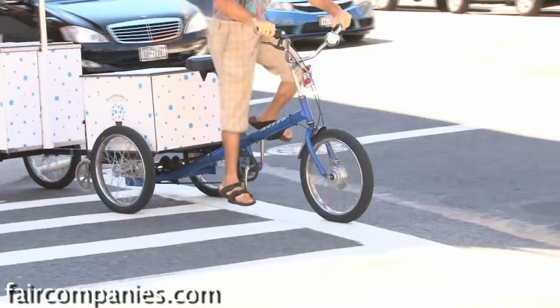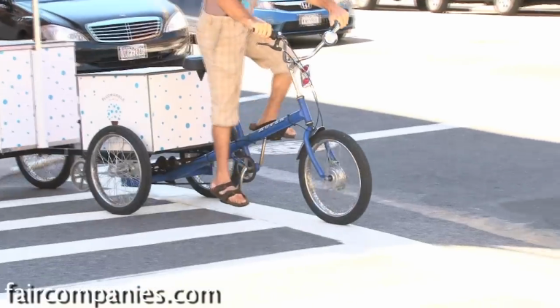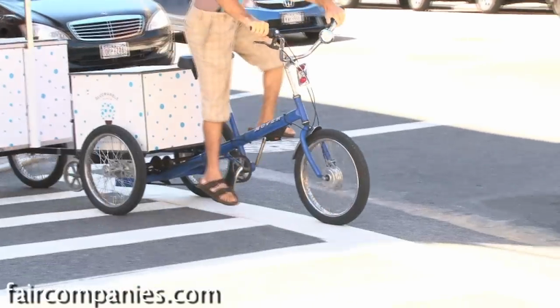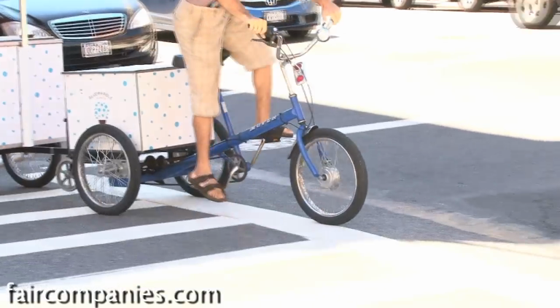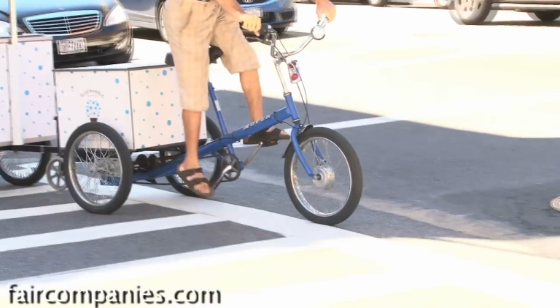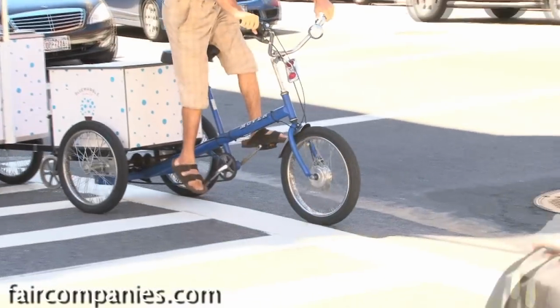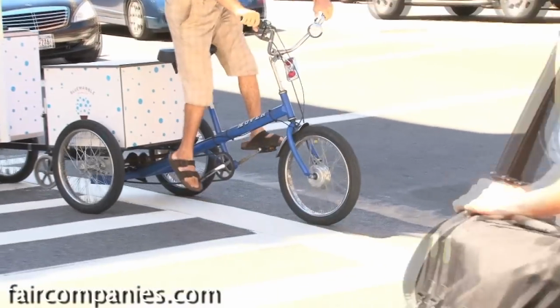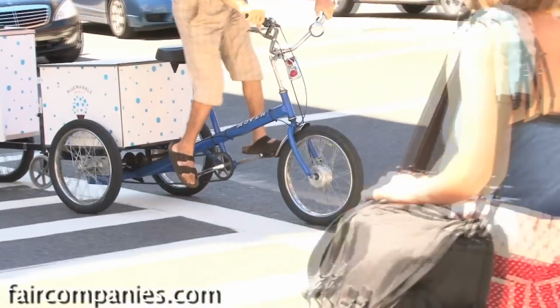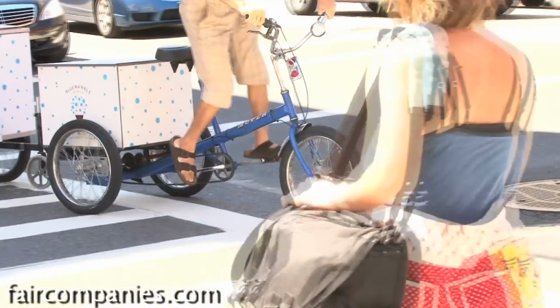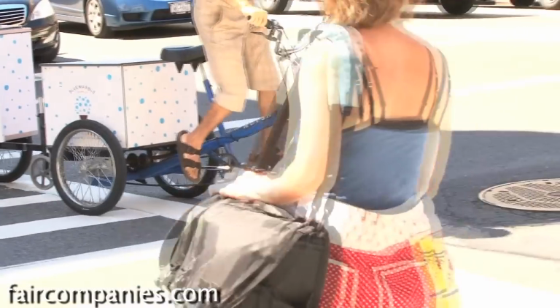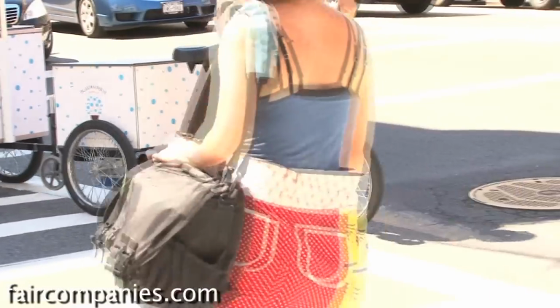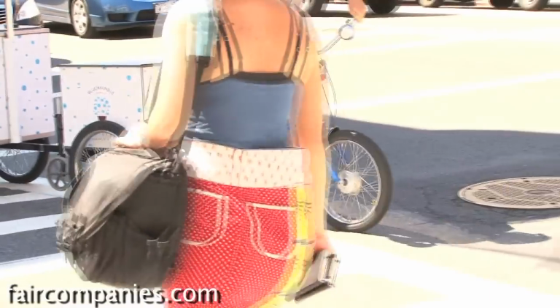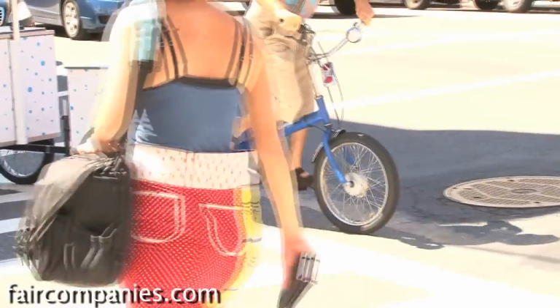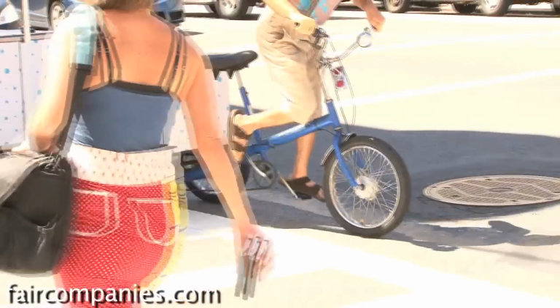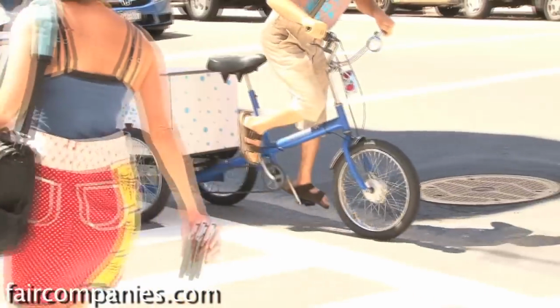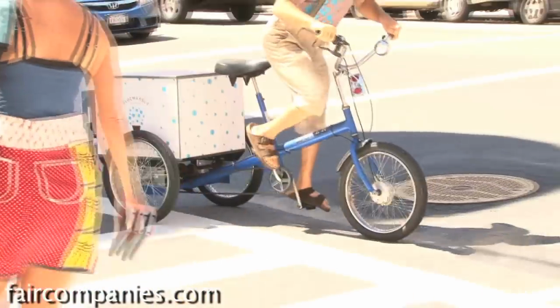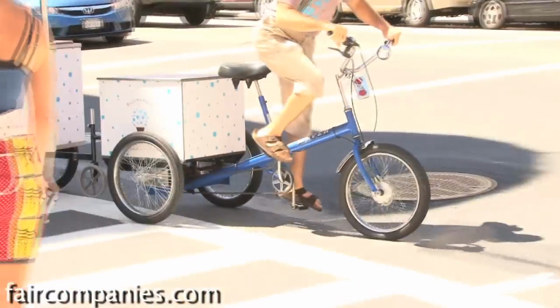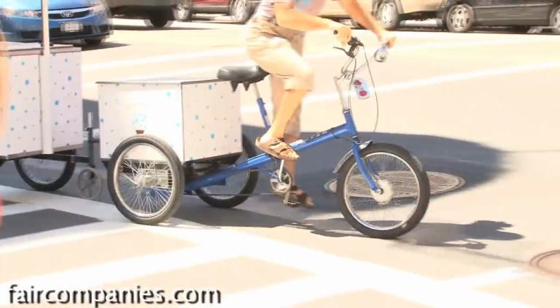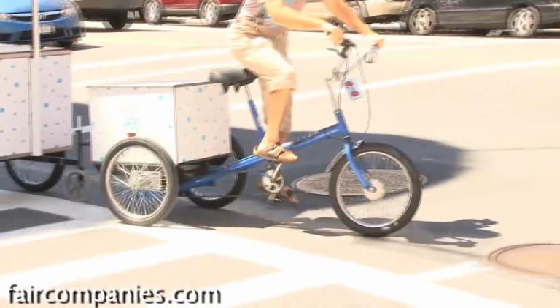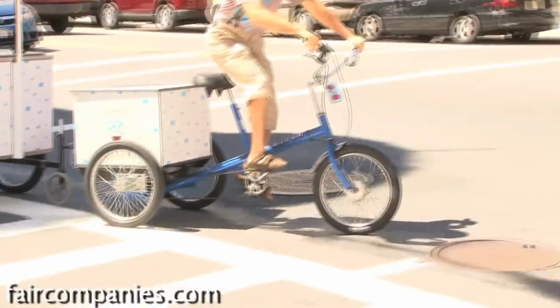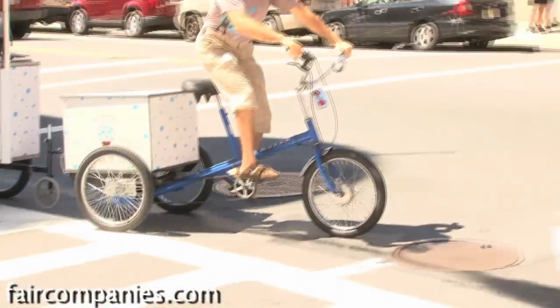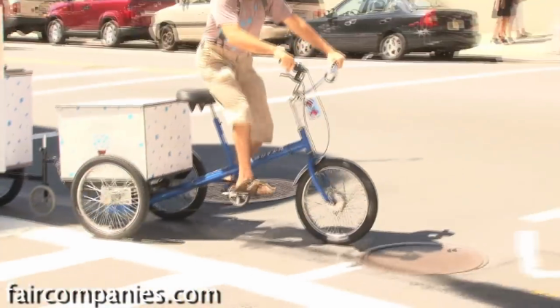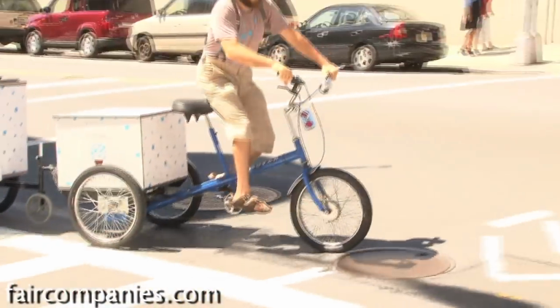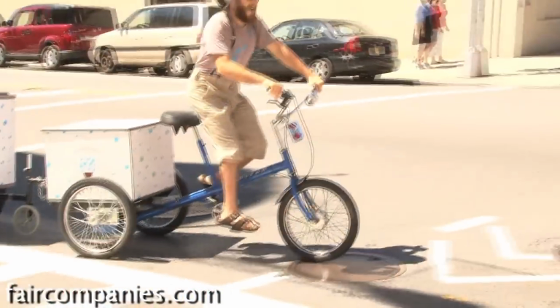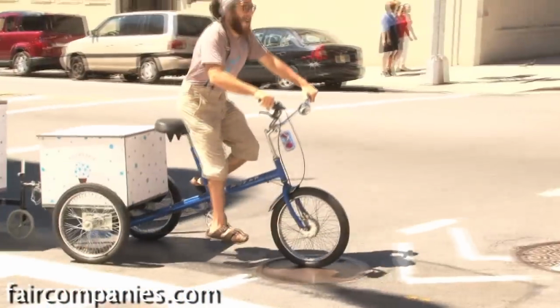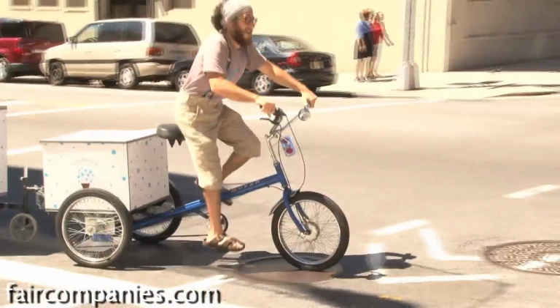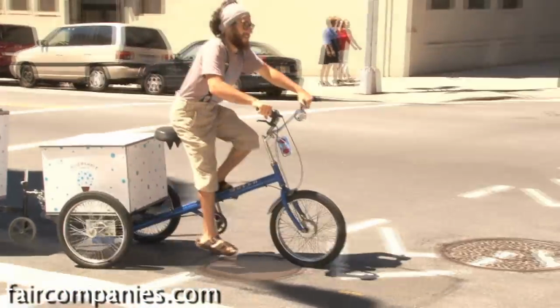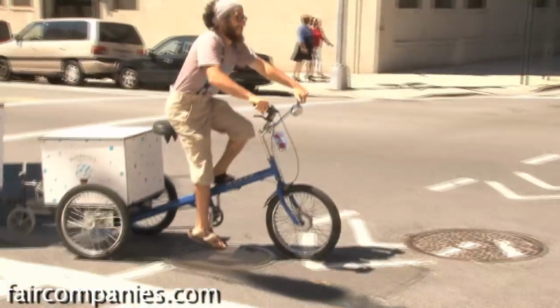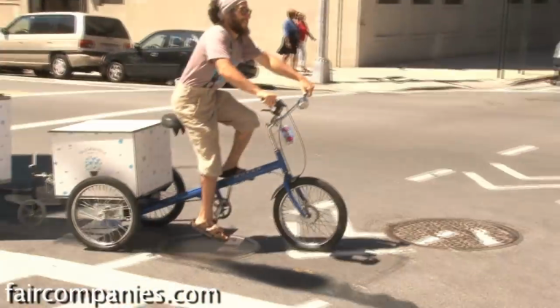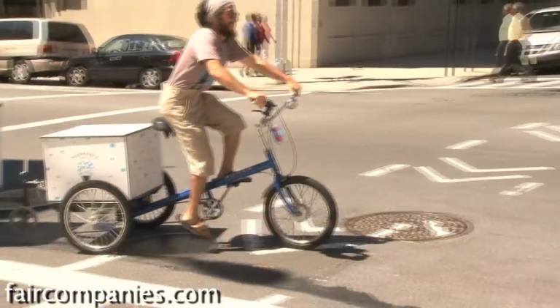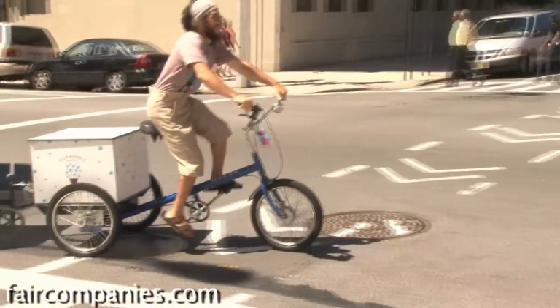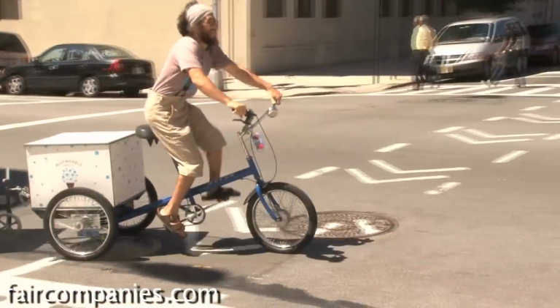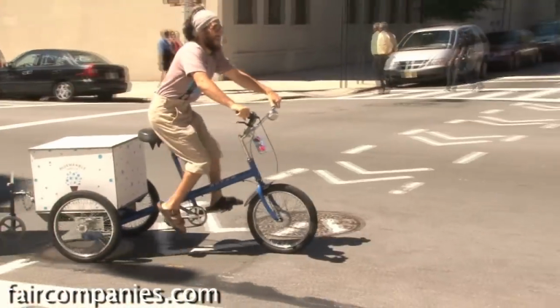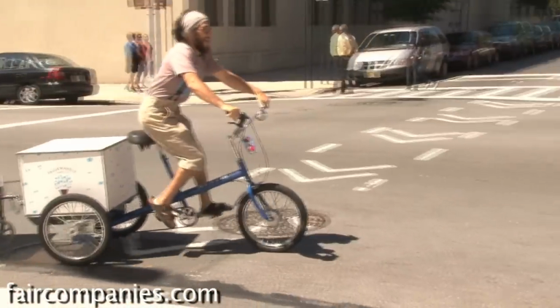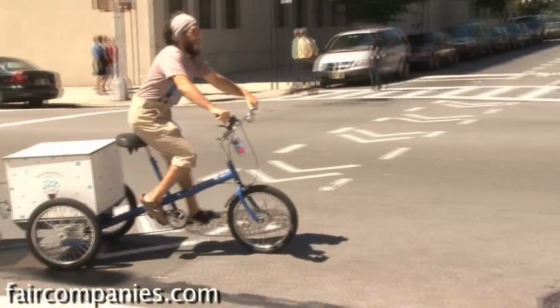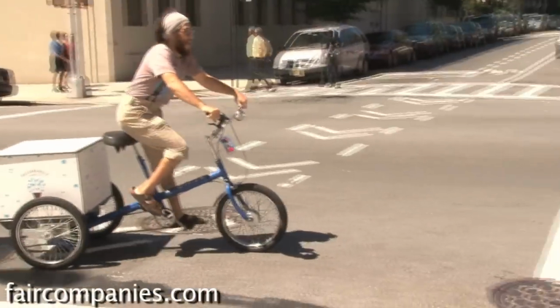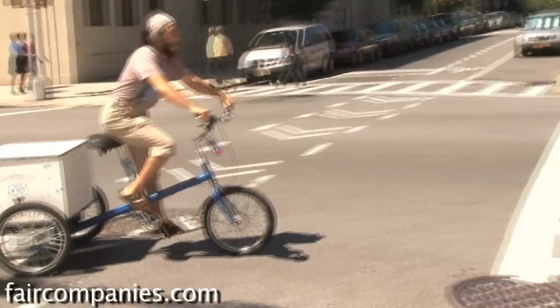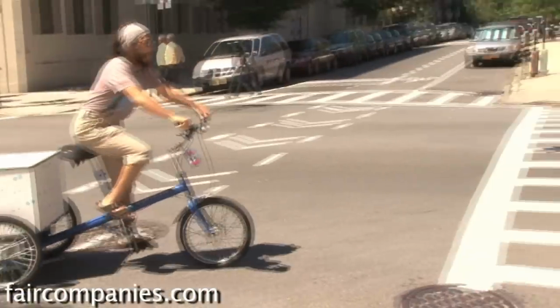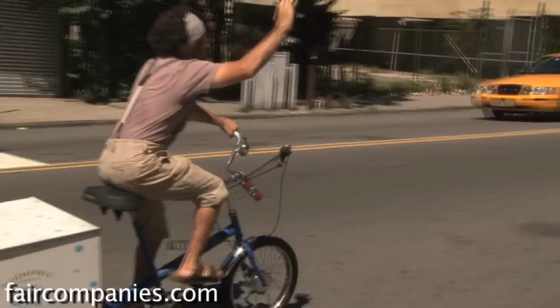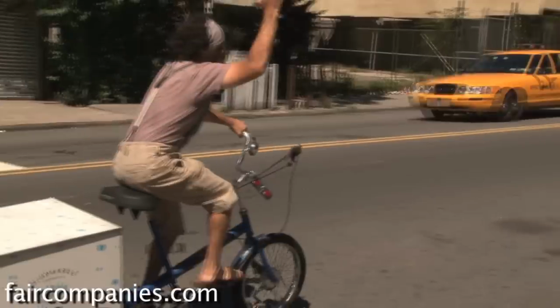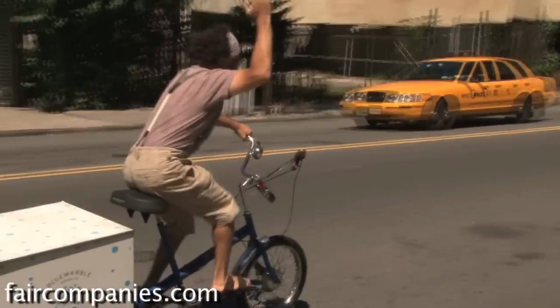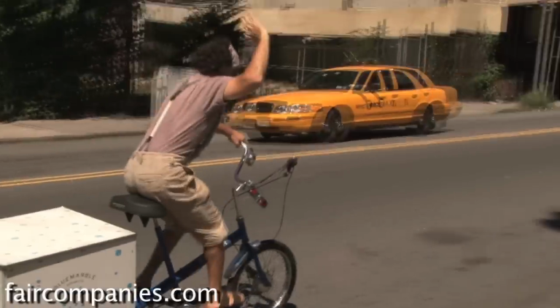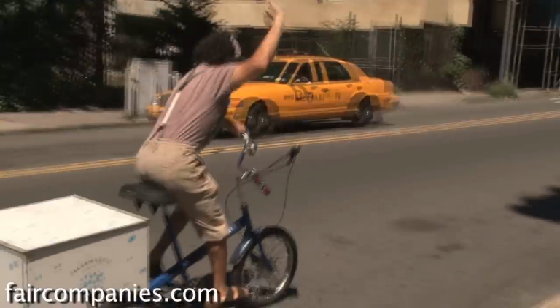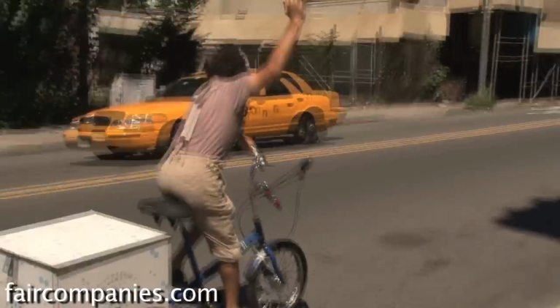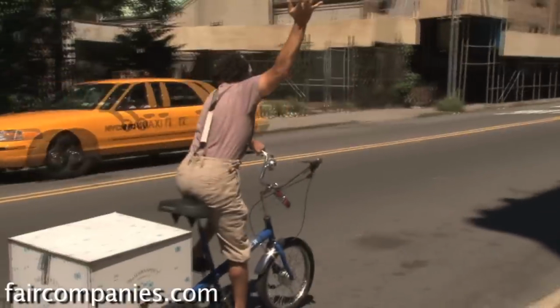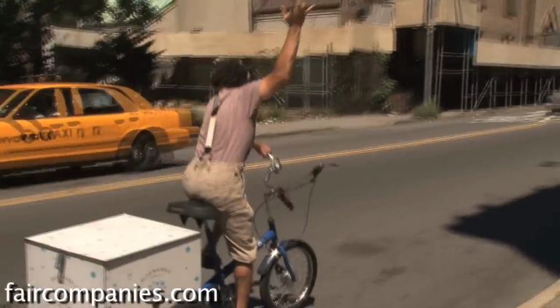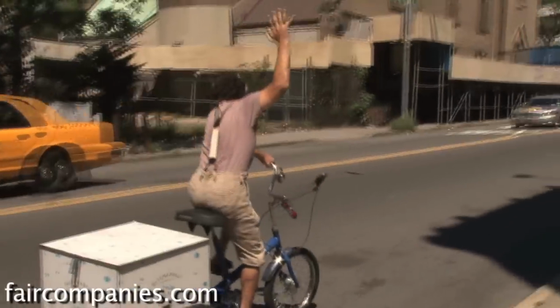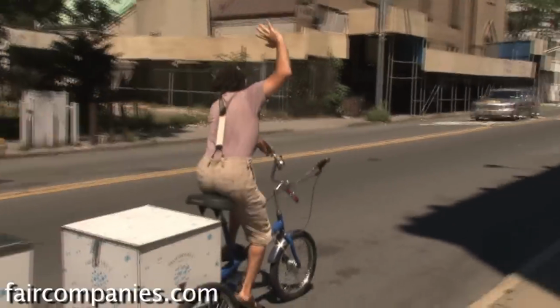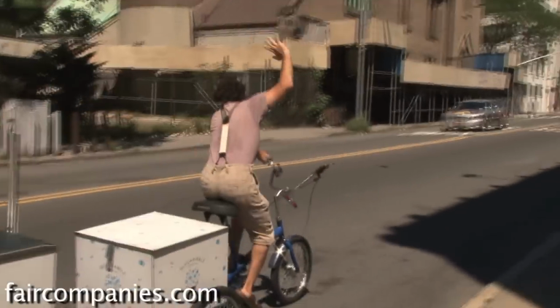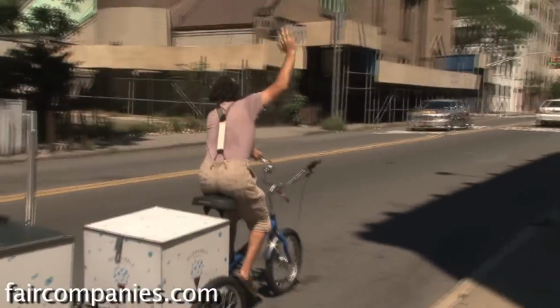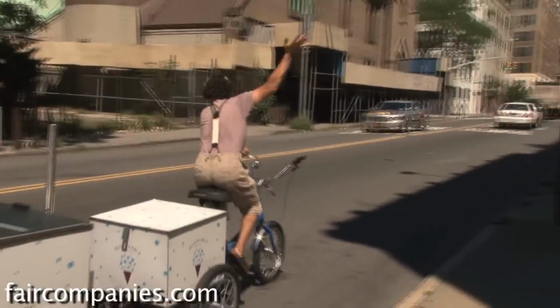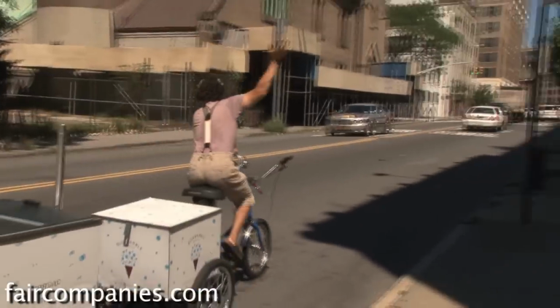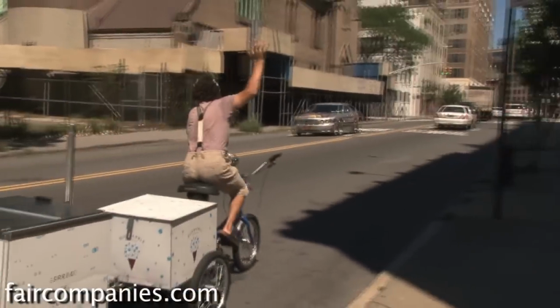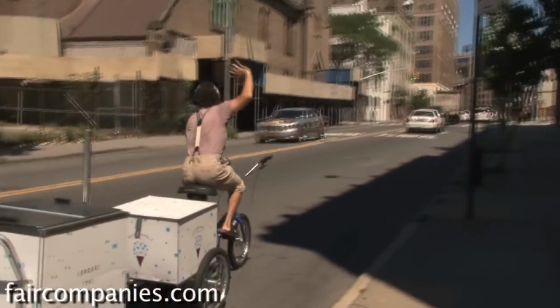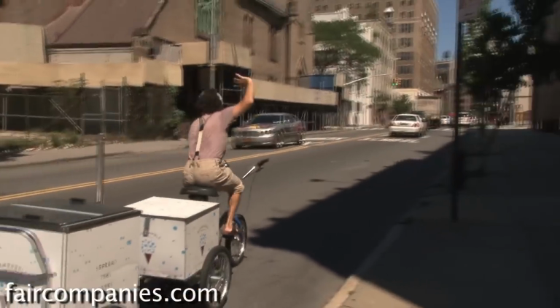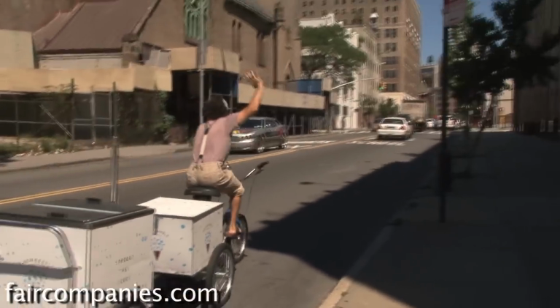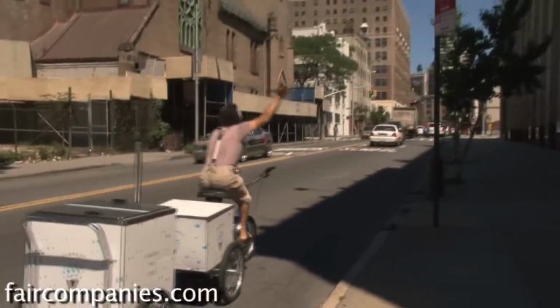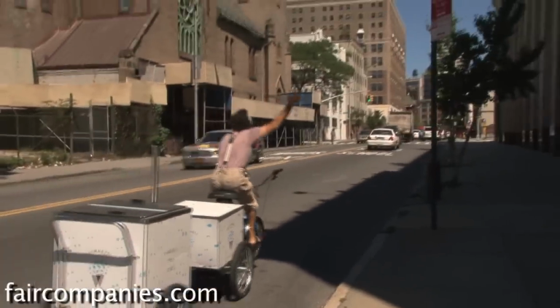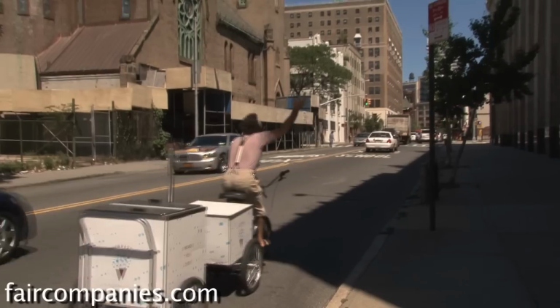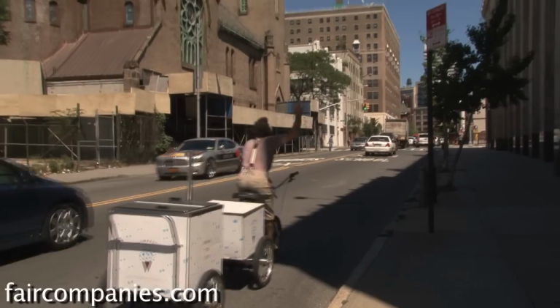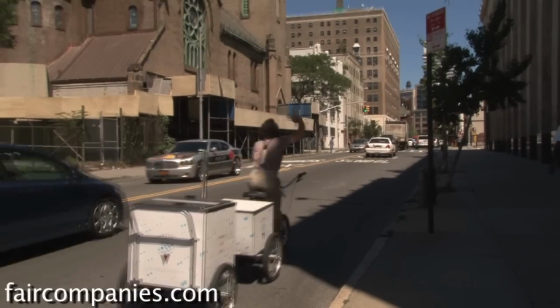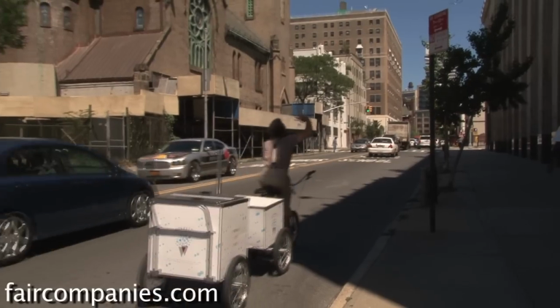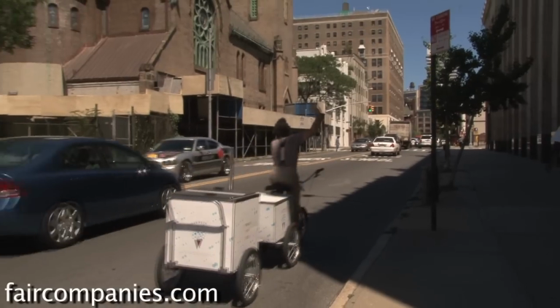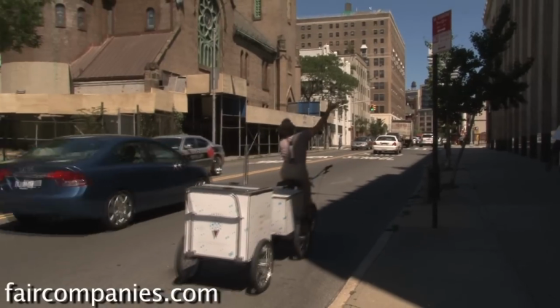It's a tricycle. Workman makes a lot of them, and this is the mover. They're fun to ride, definitely.